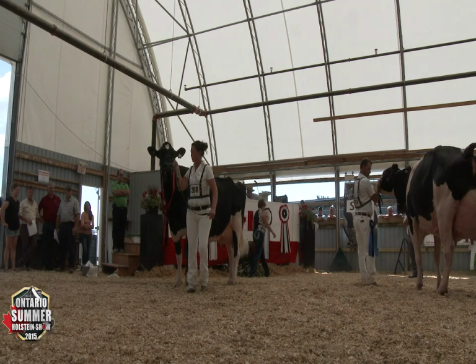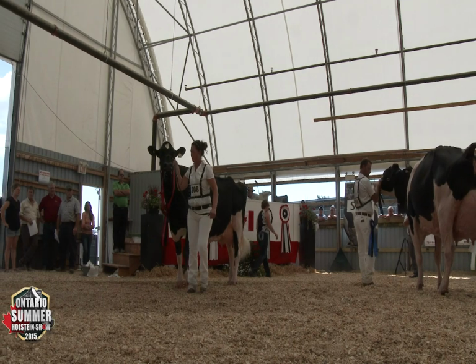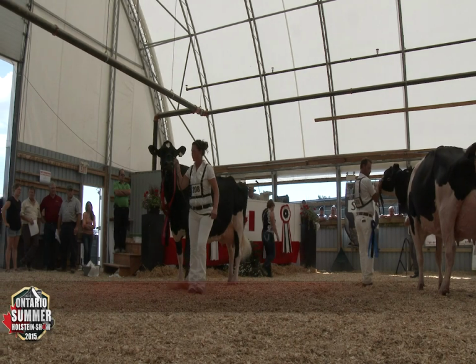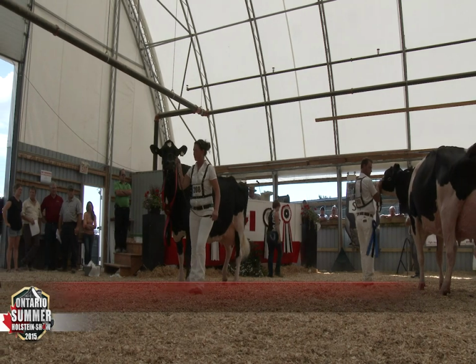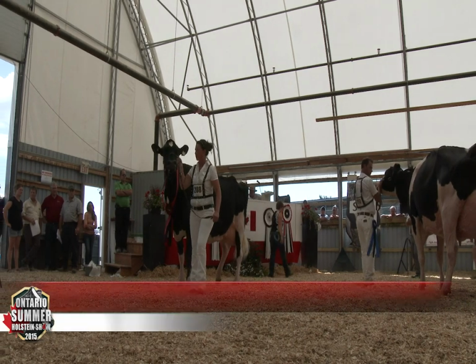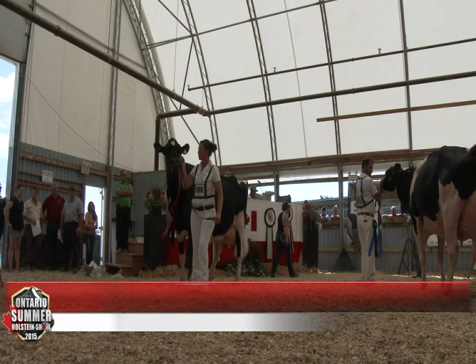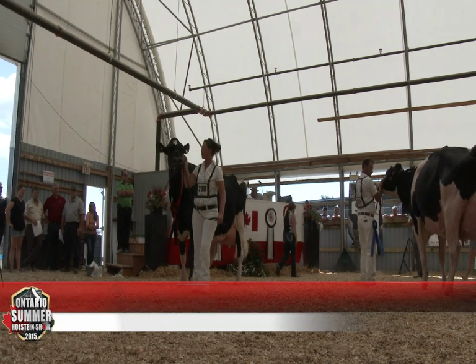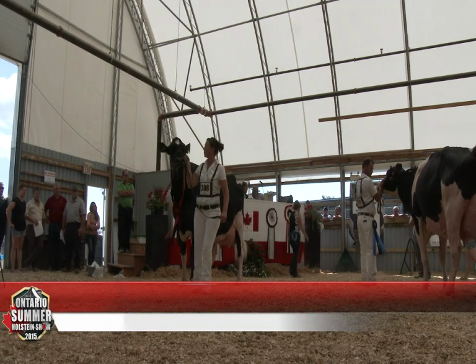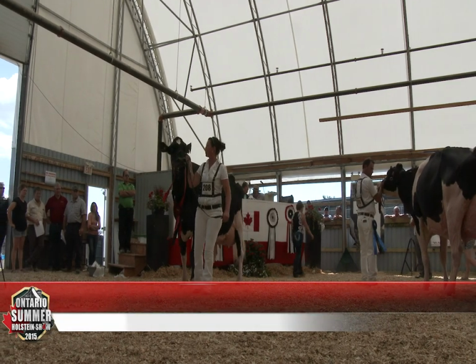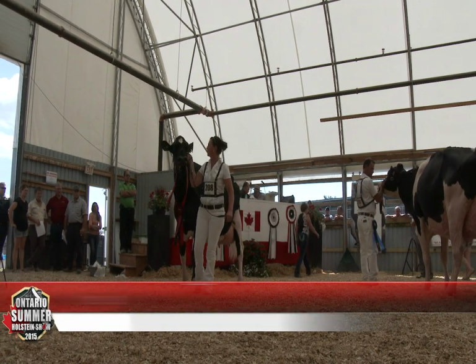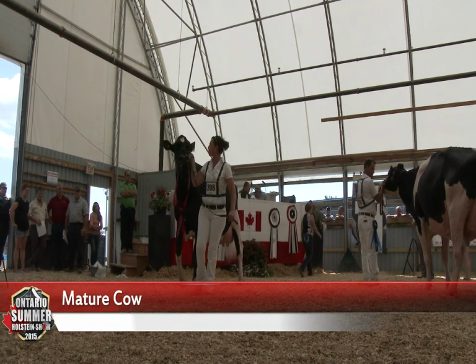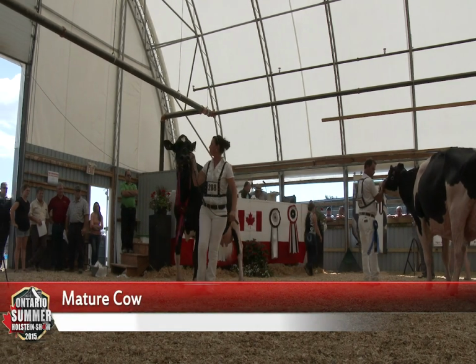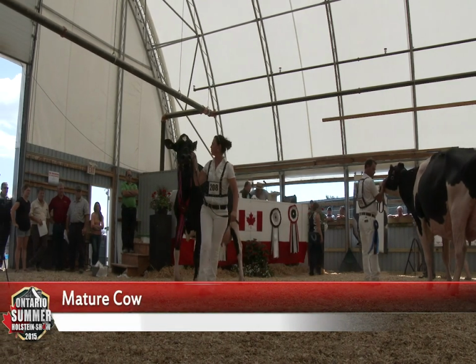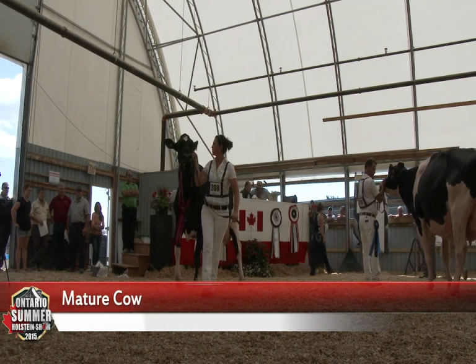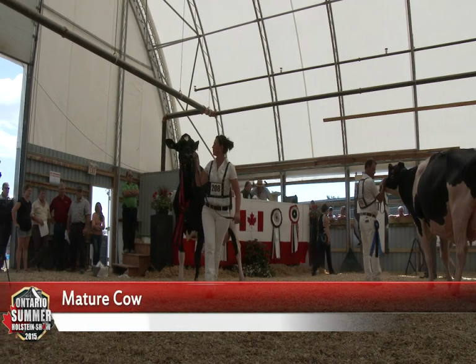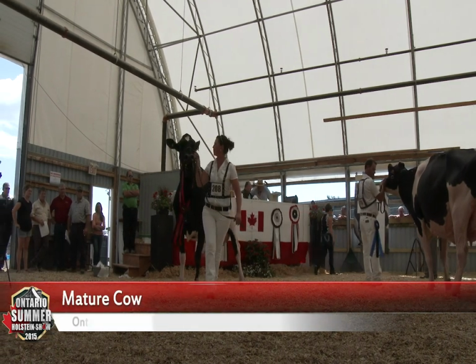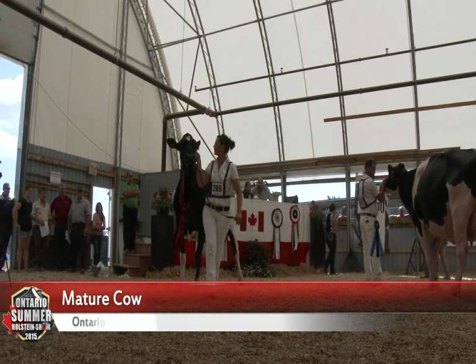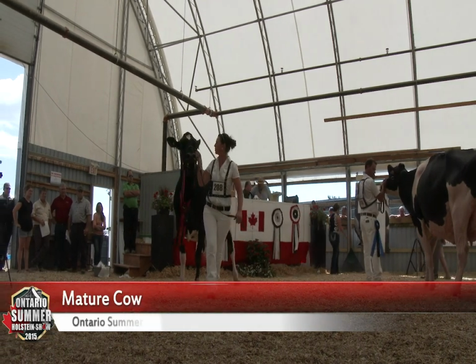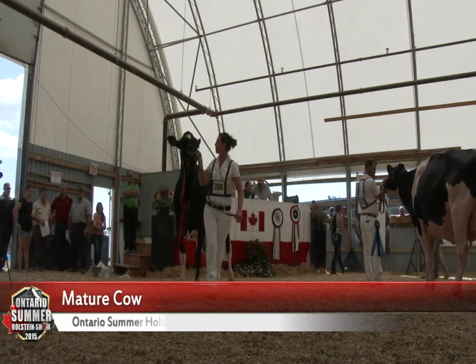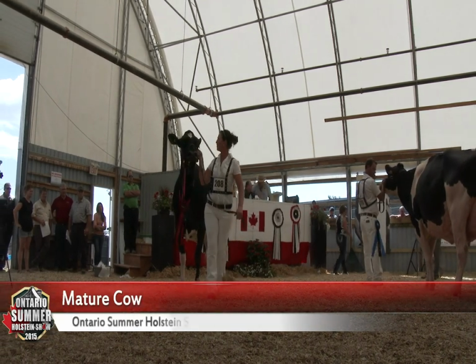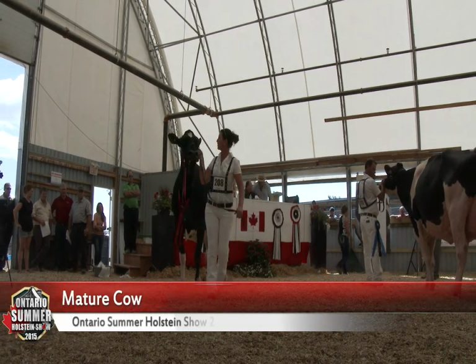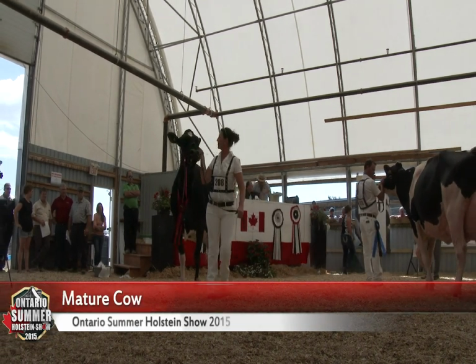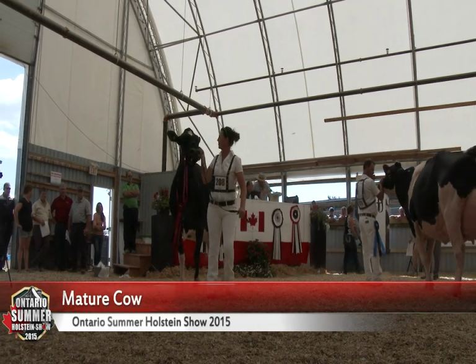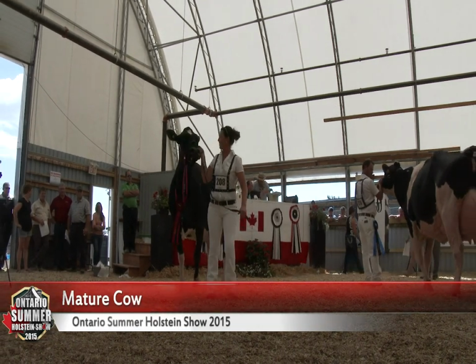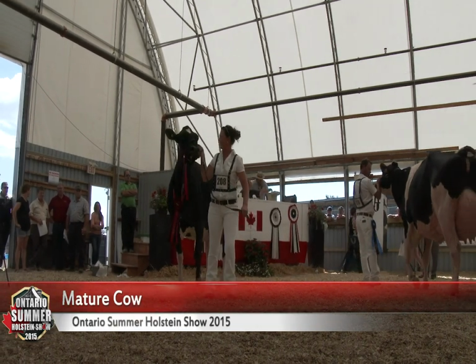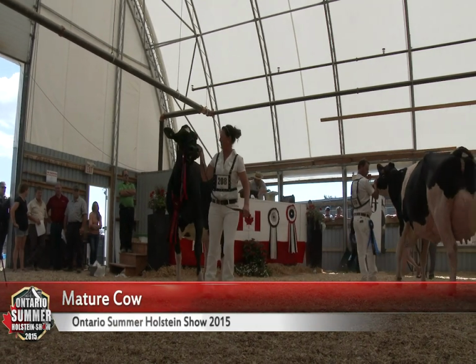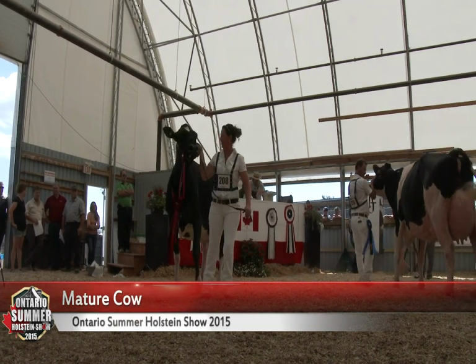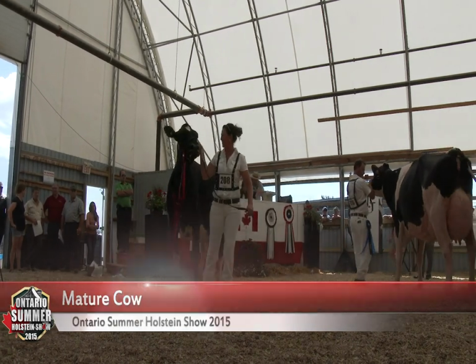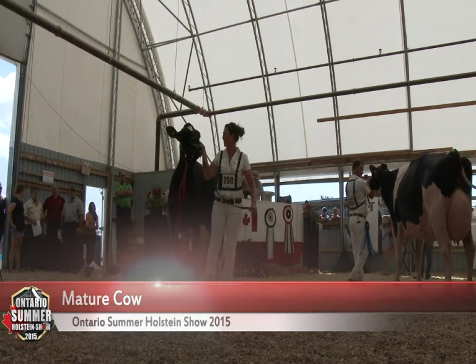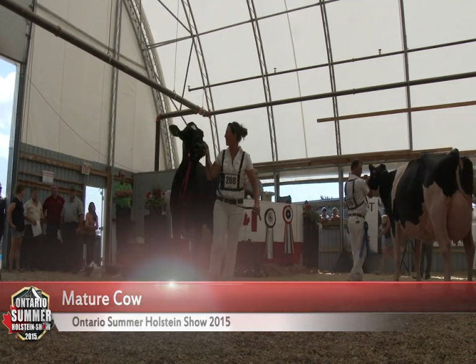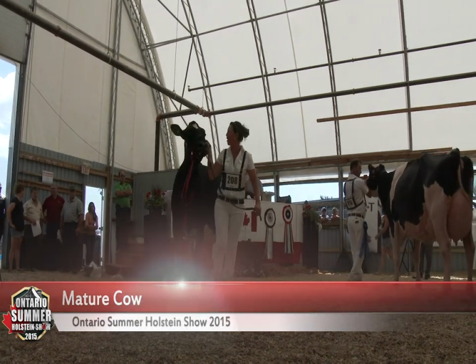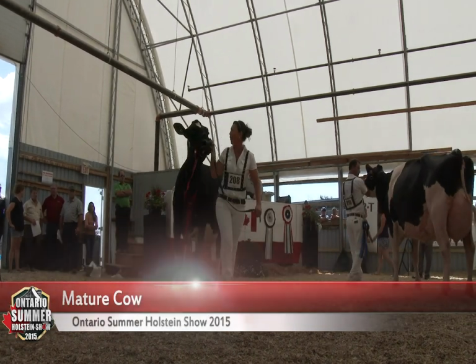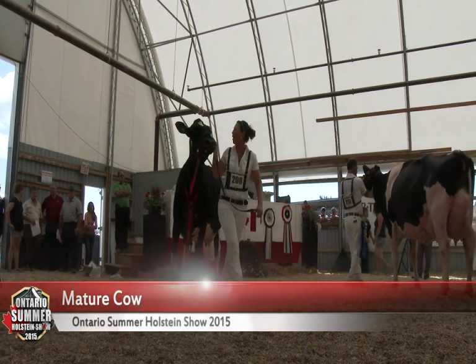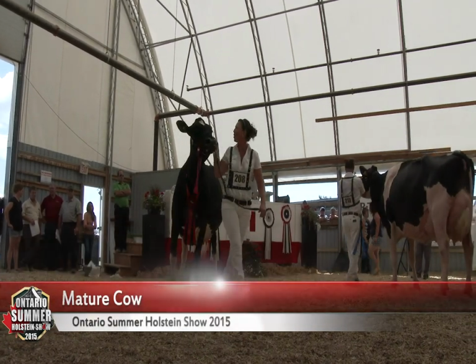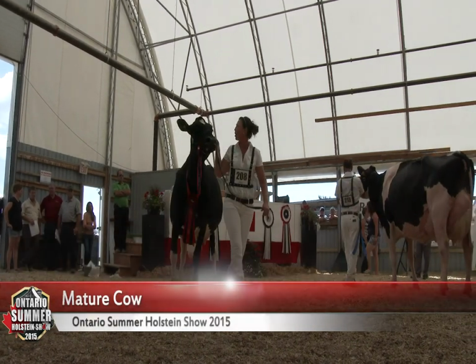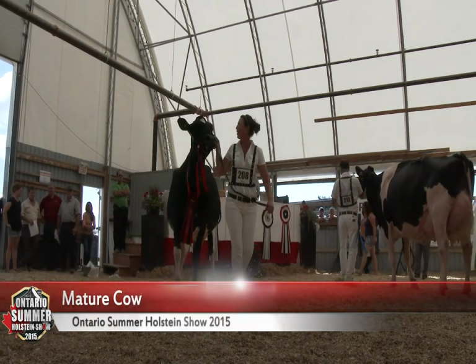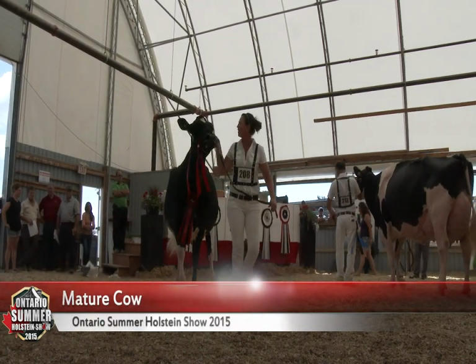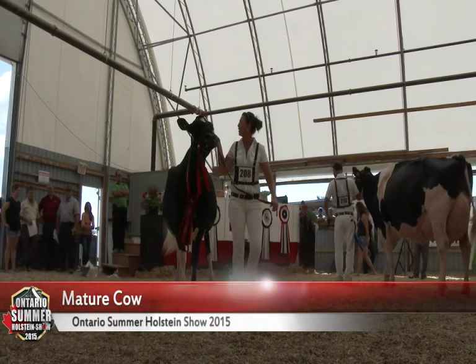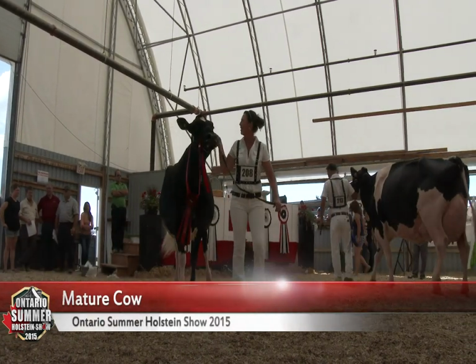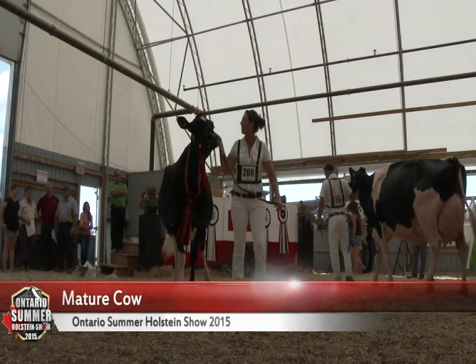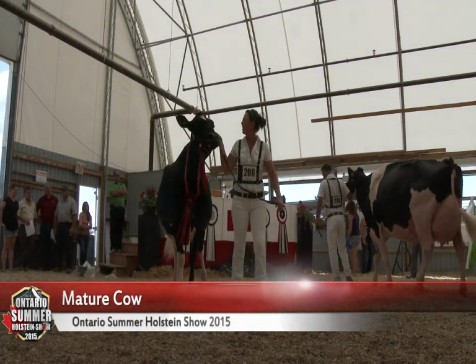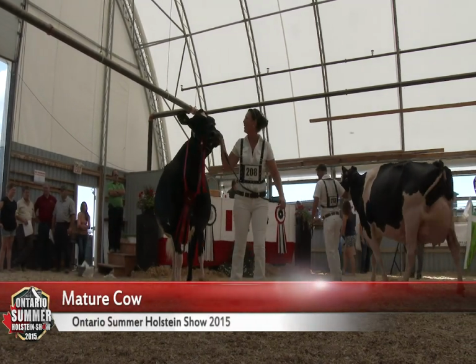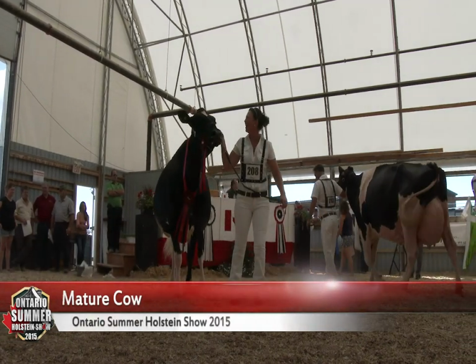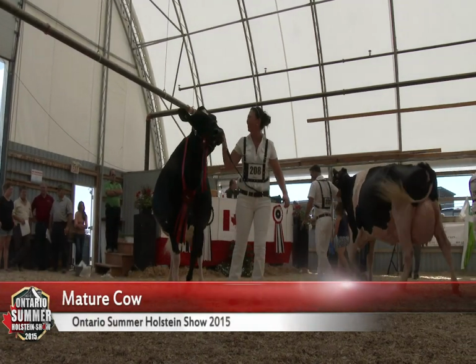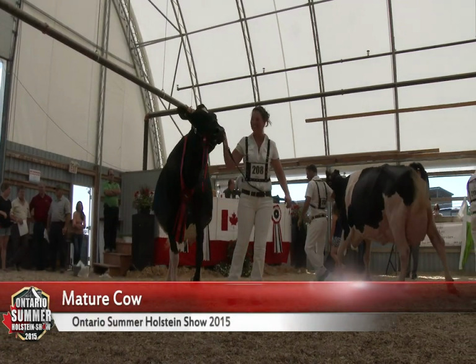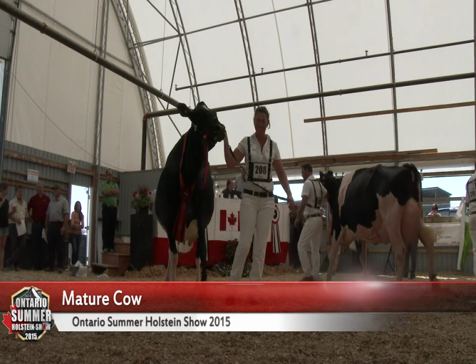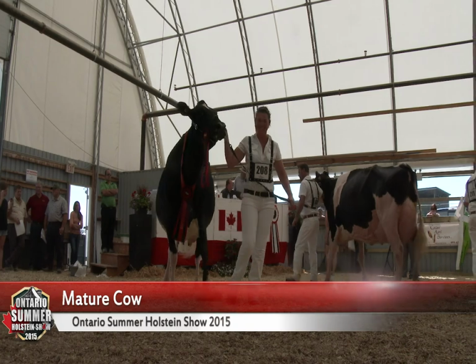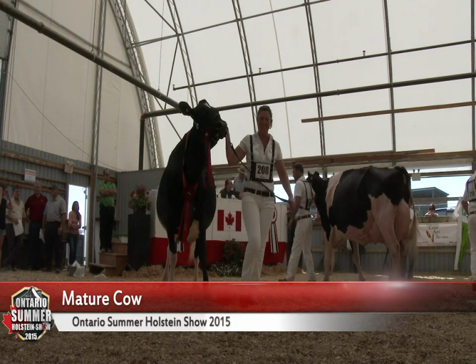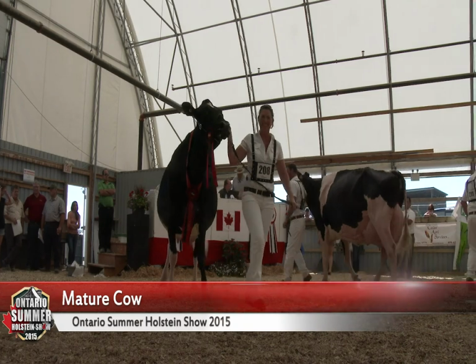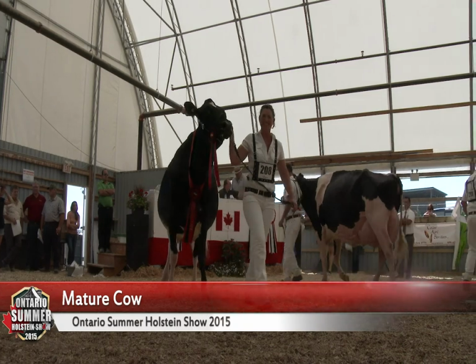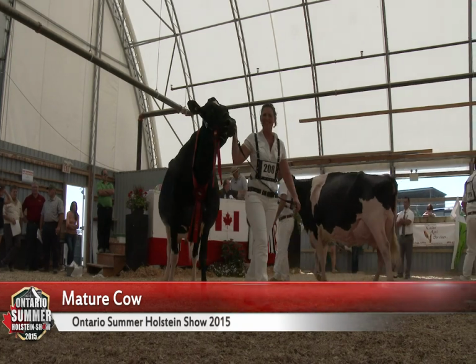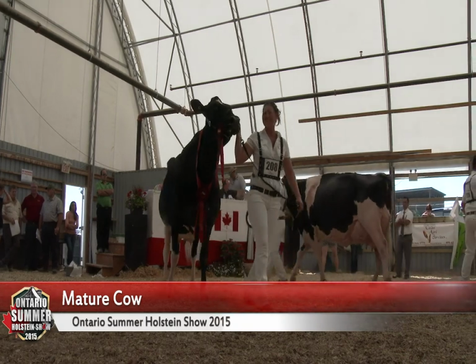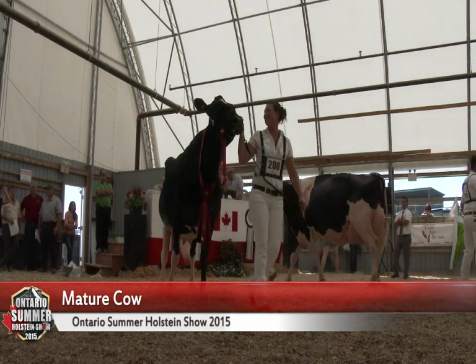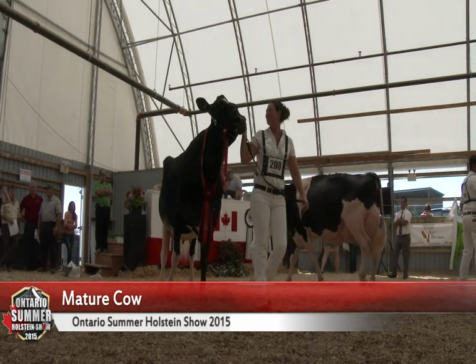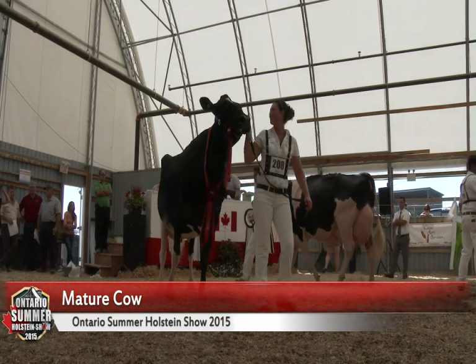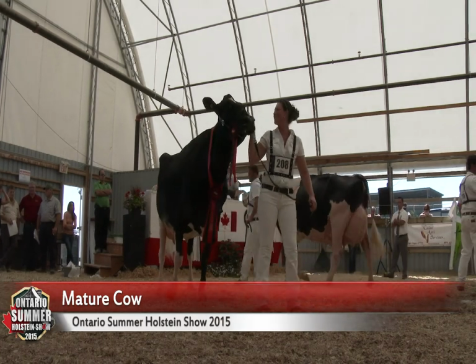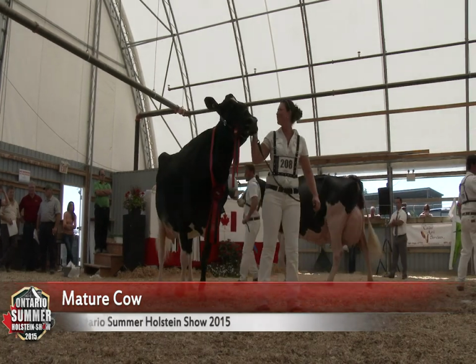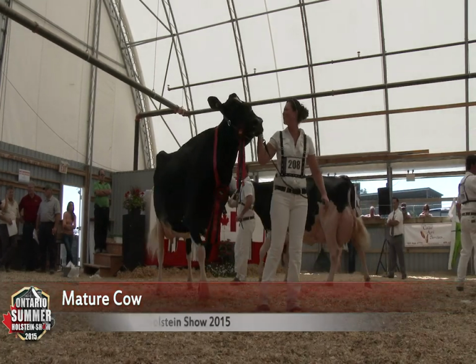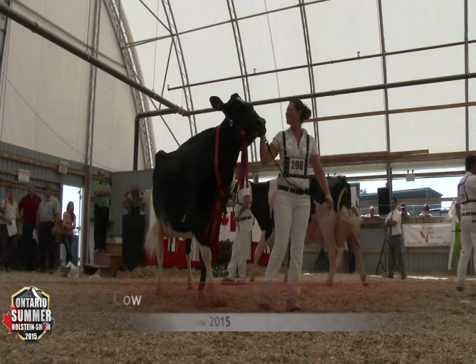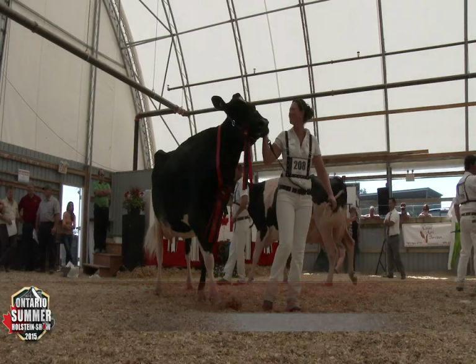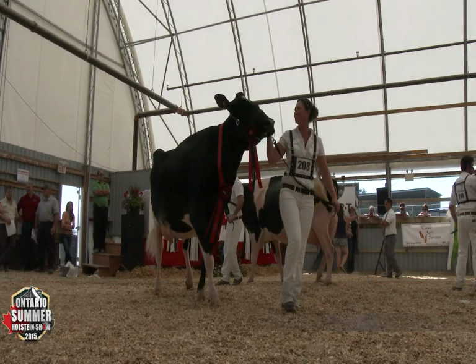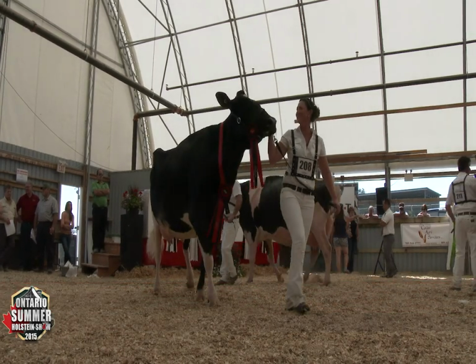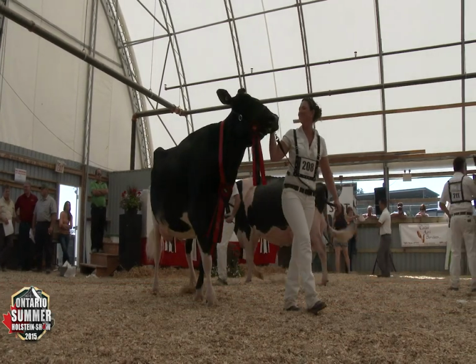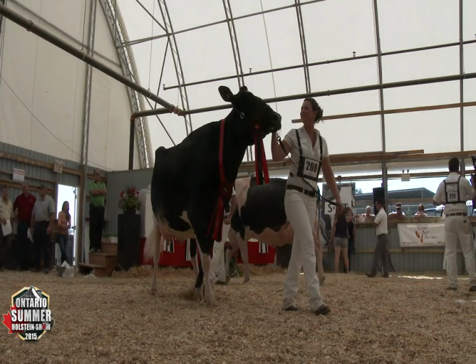Well, what a beautiful class of aged cows, just all the way down the line here. You look down, it just makes you really want to smile.